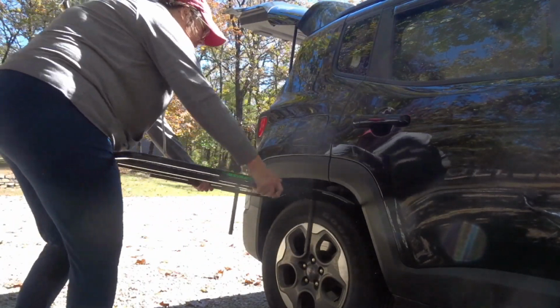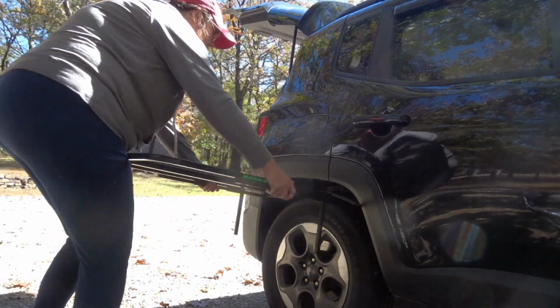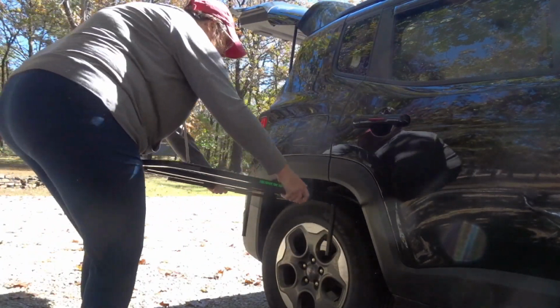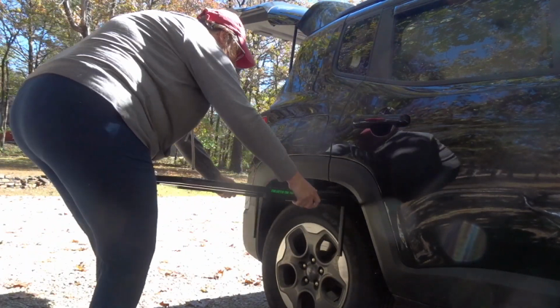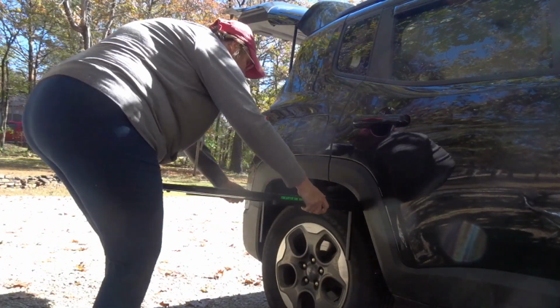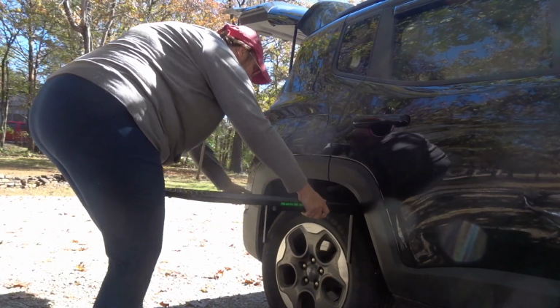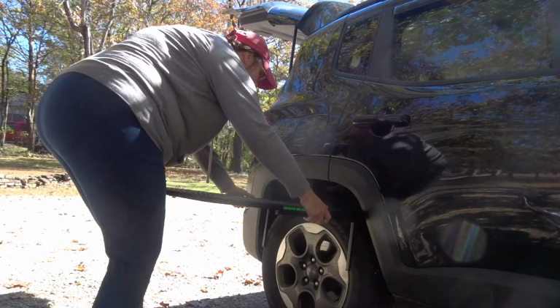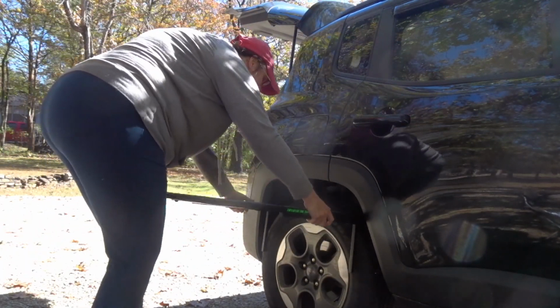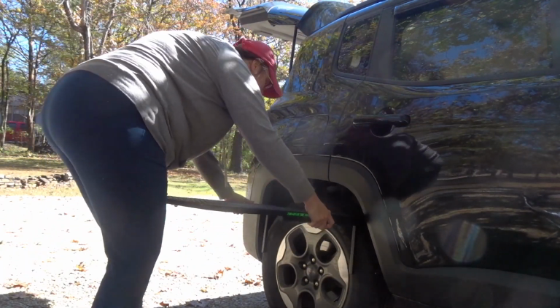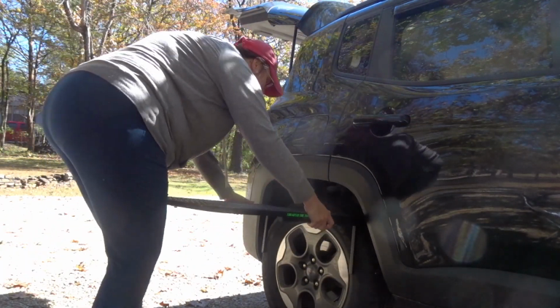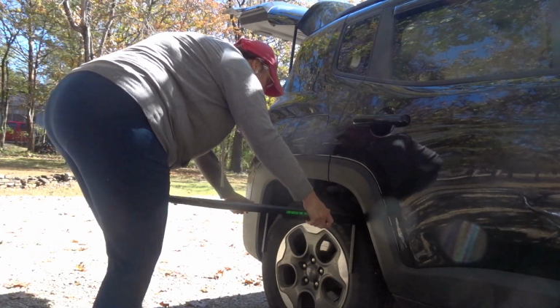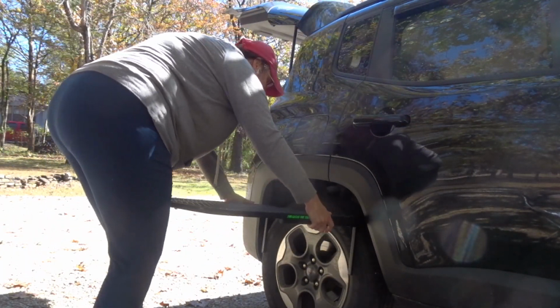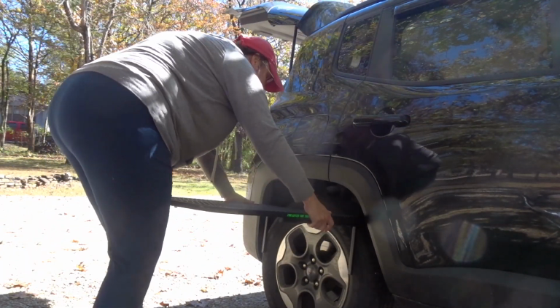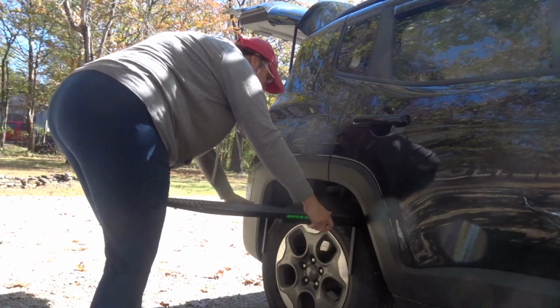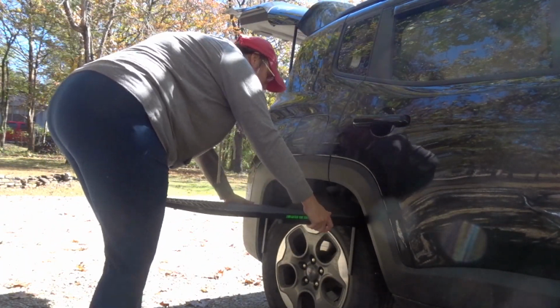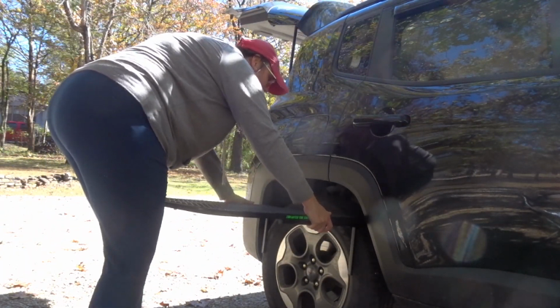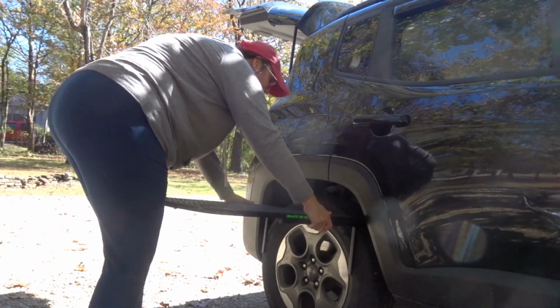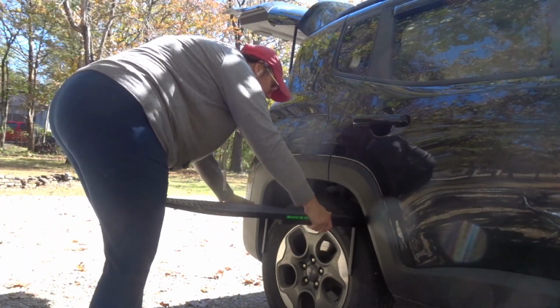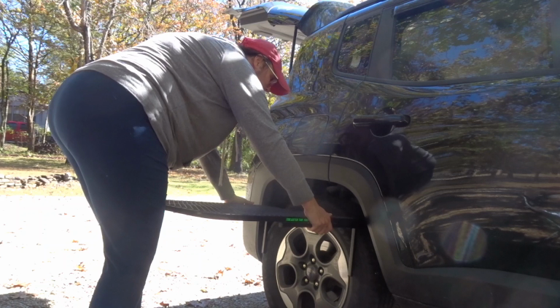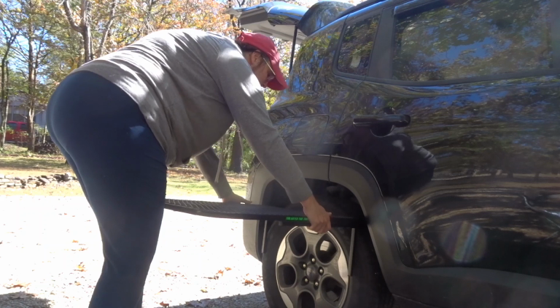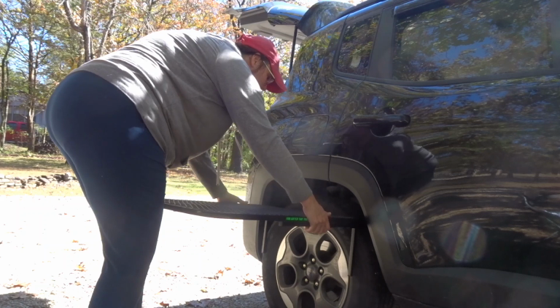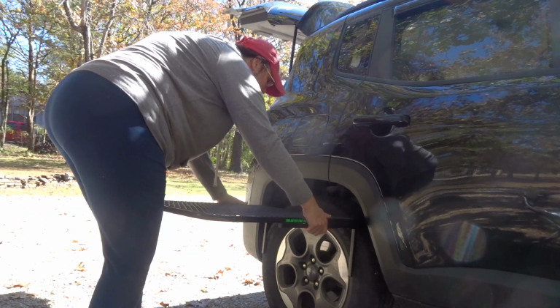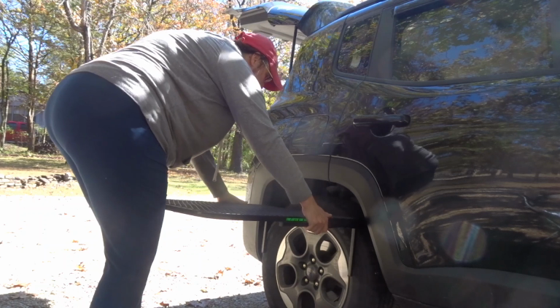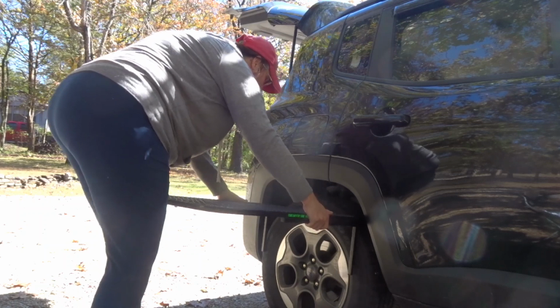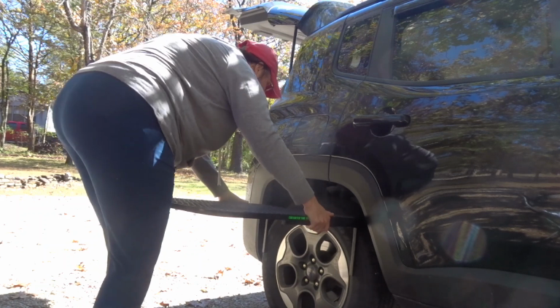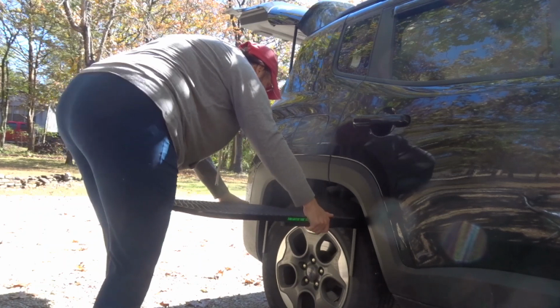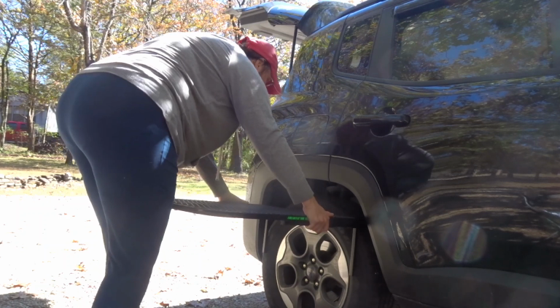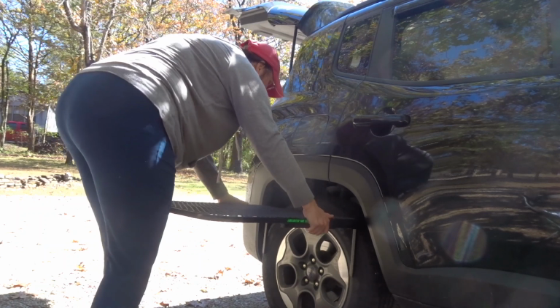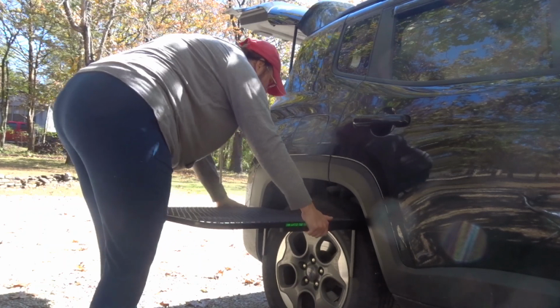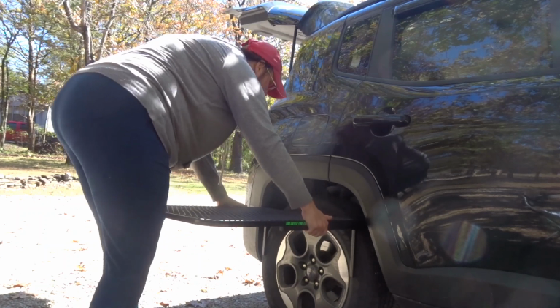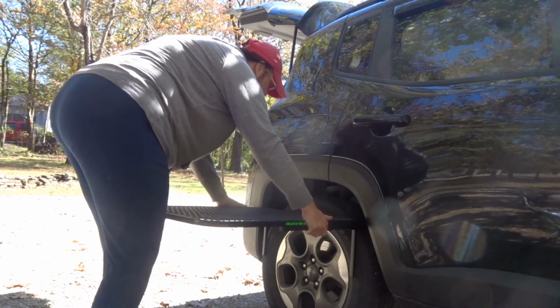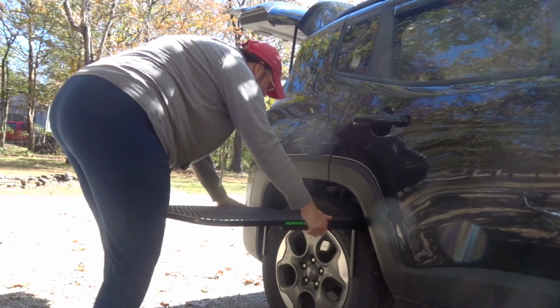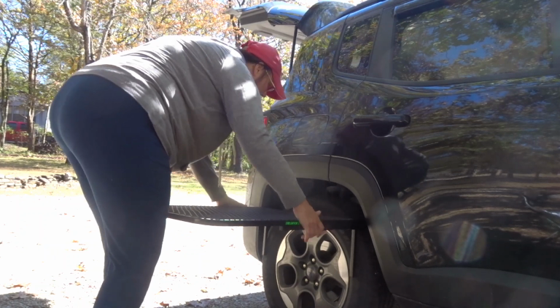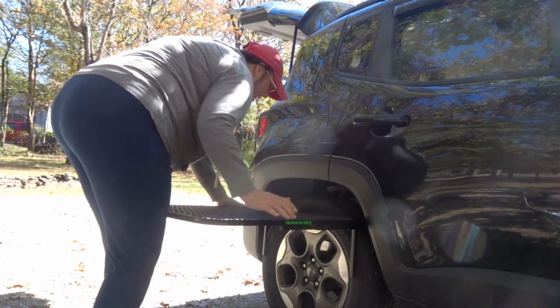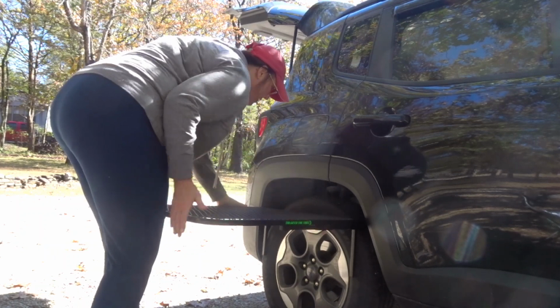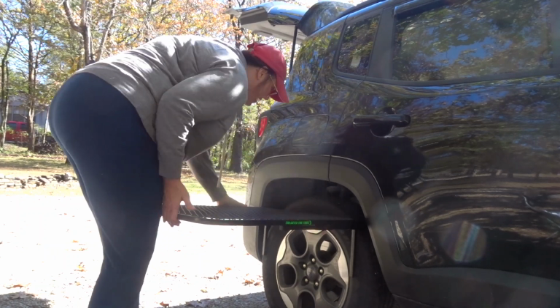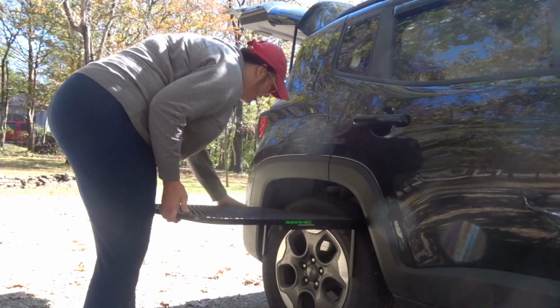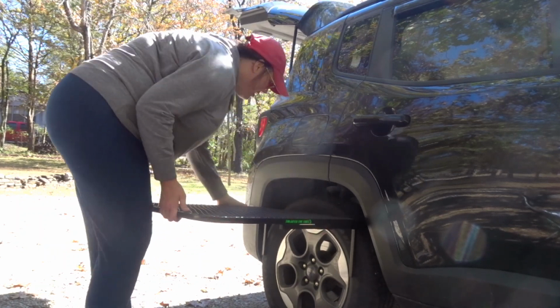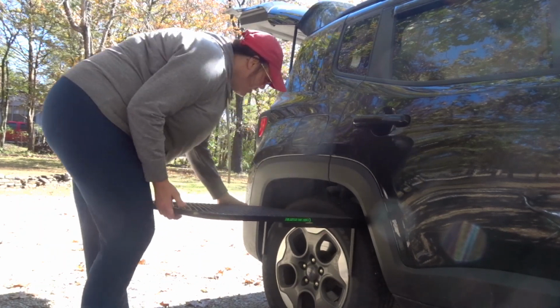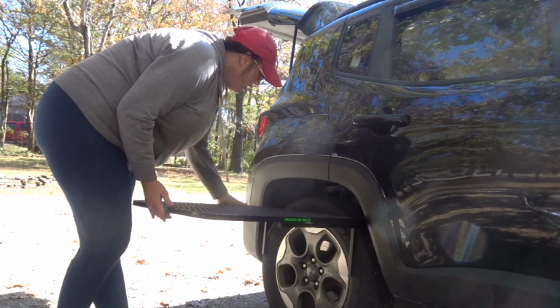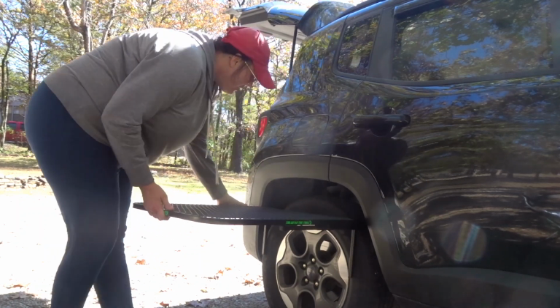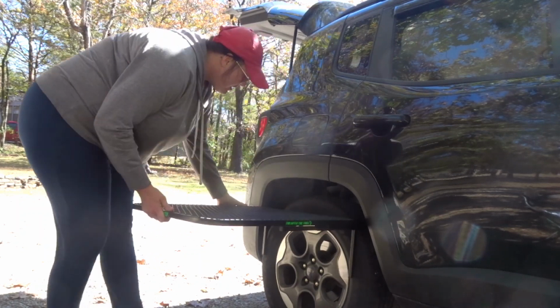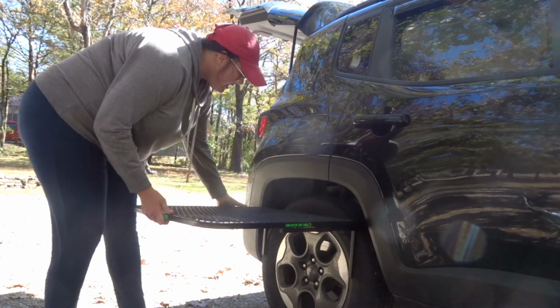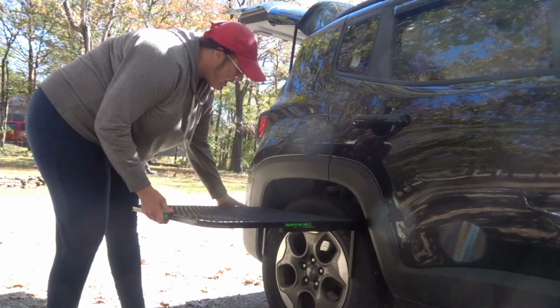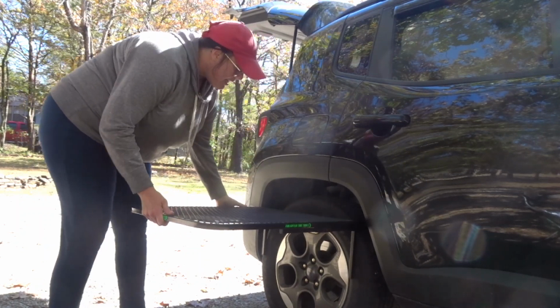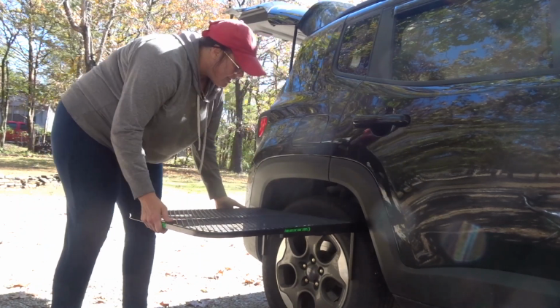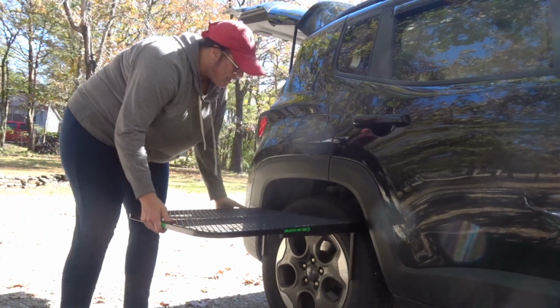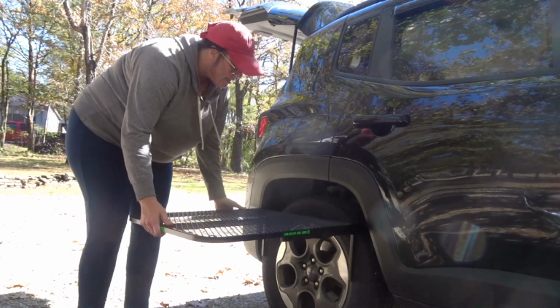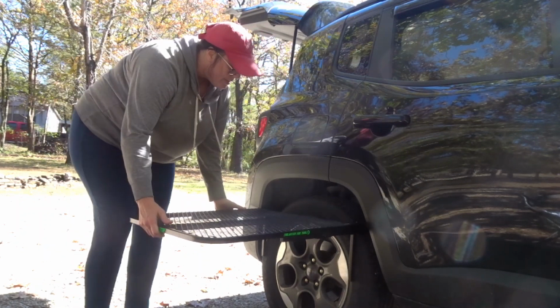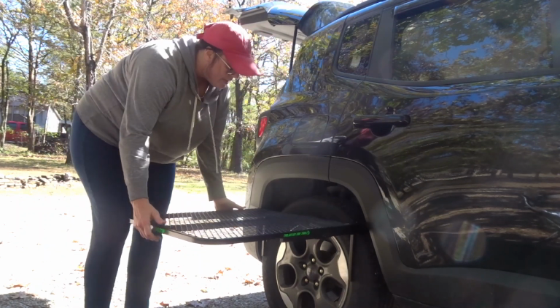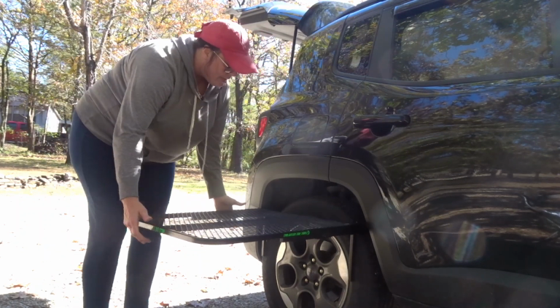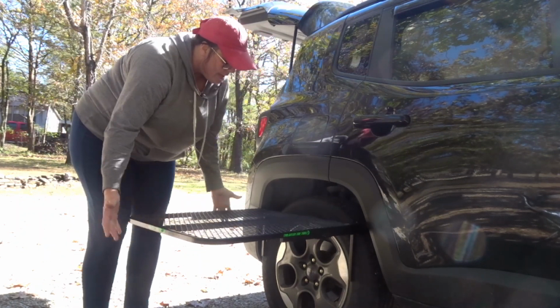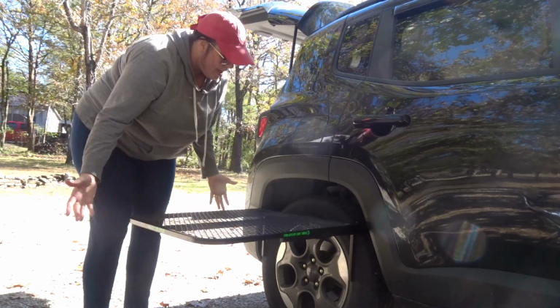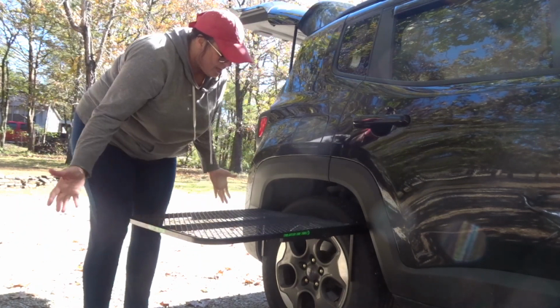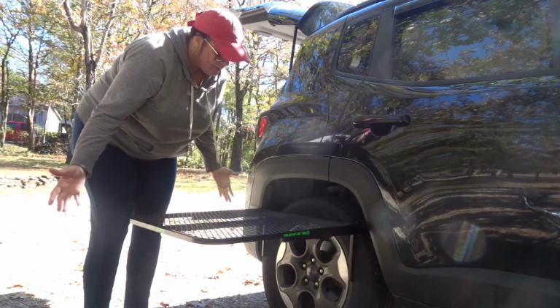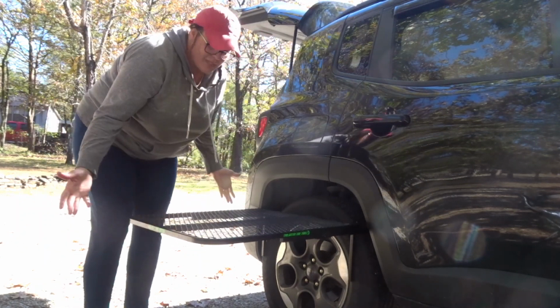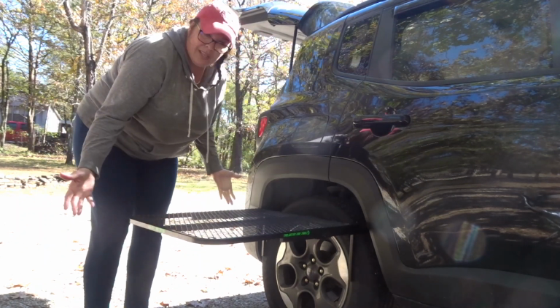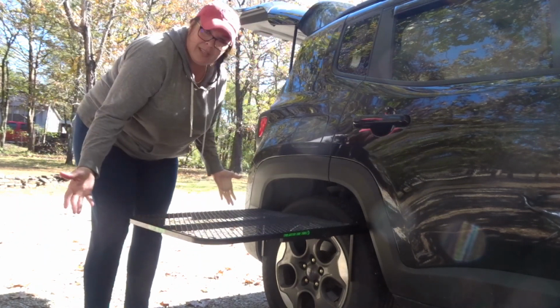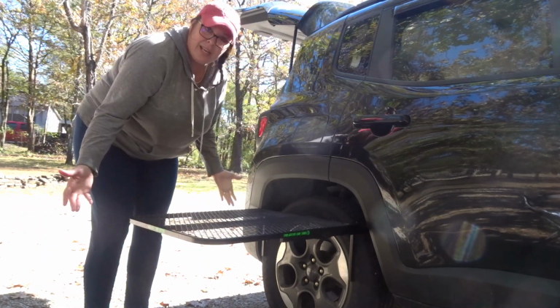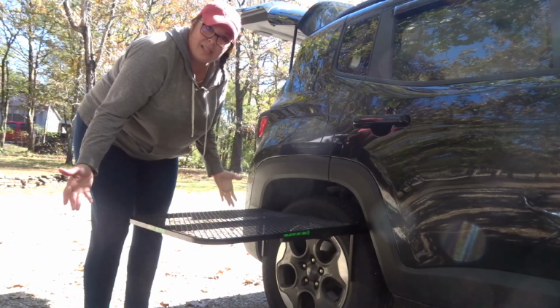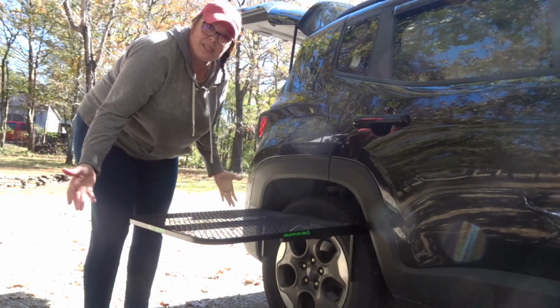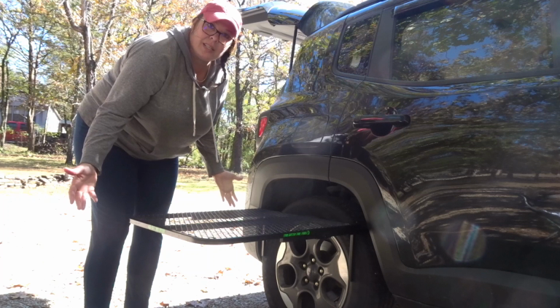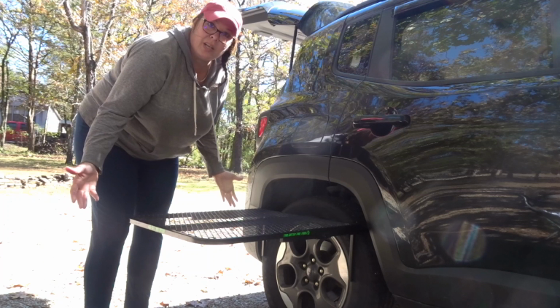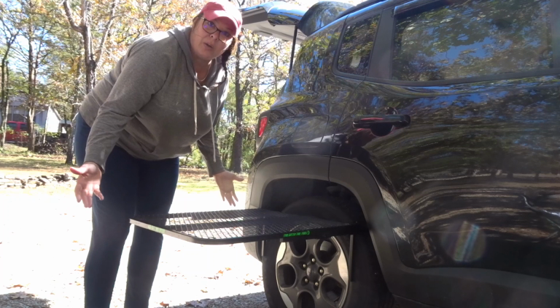I'm going to slide it right up on the tire wheel well. And then you'll see, just like that, it can sit alone.